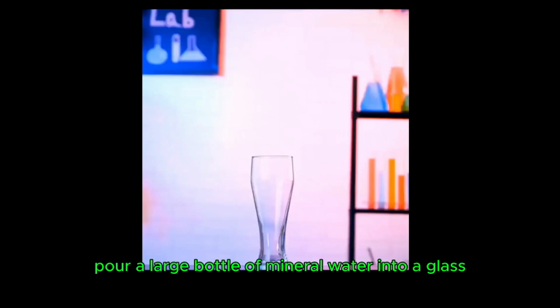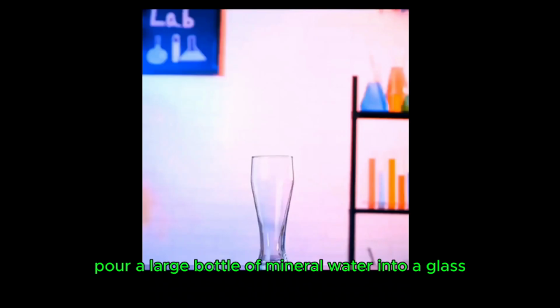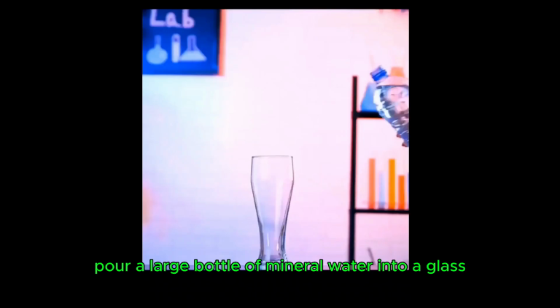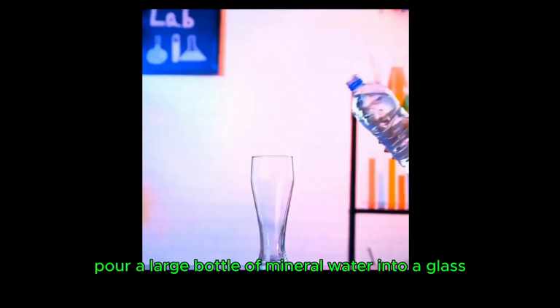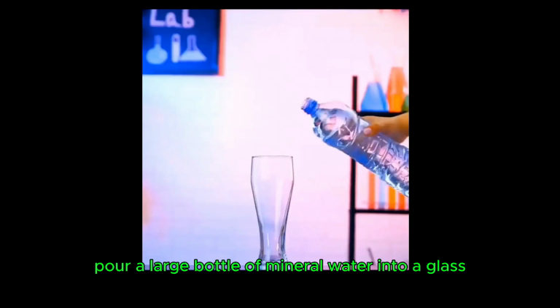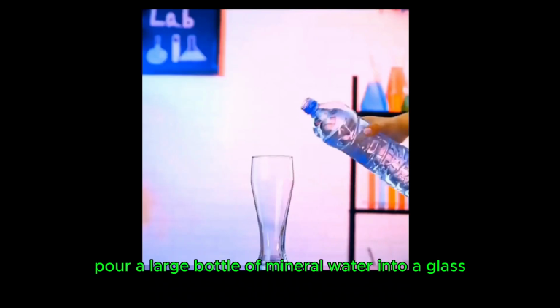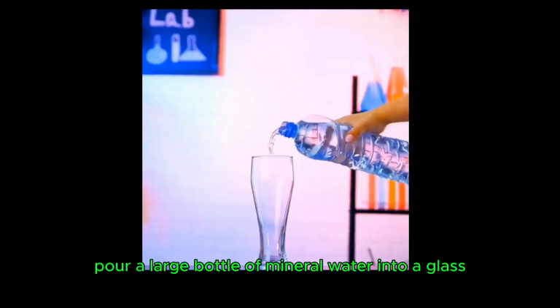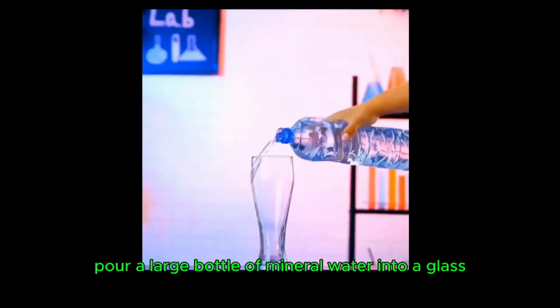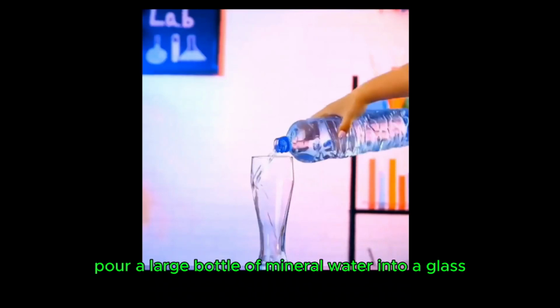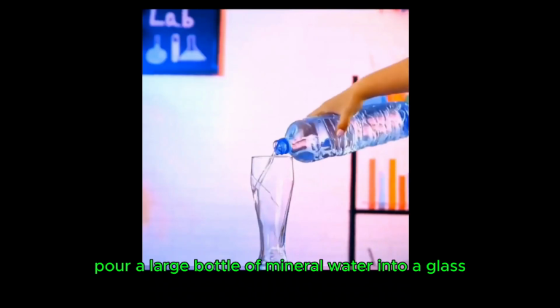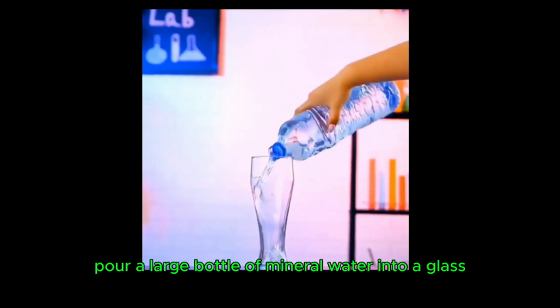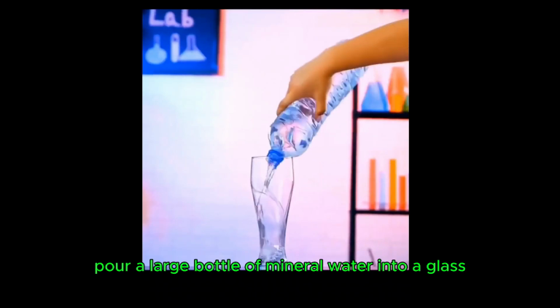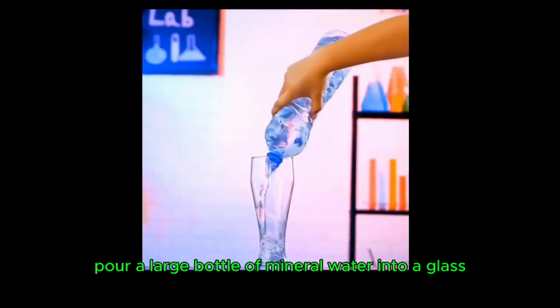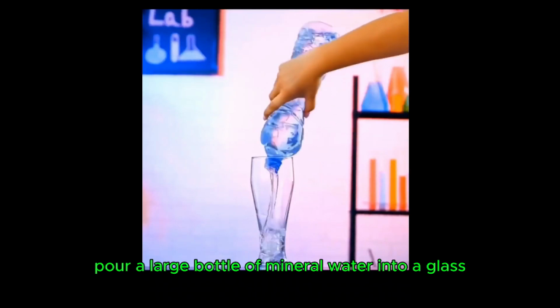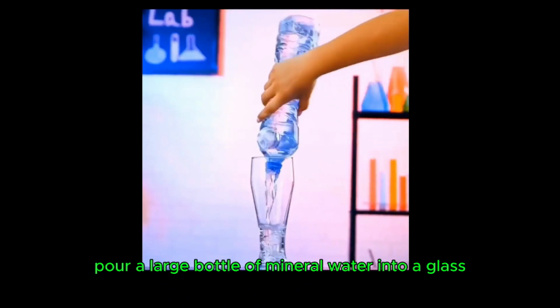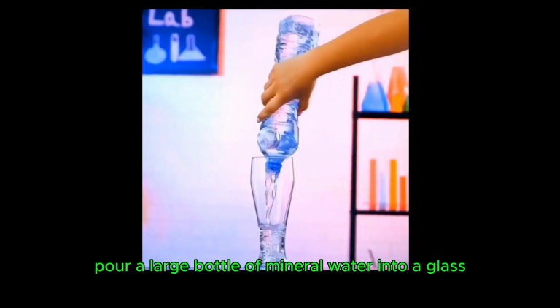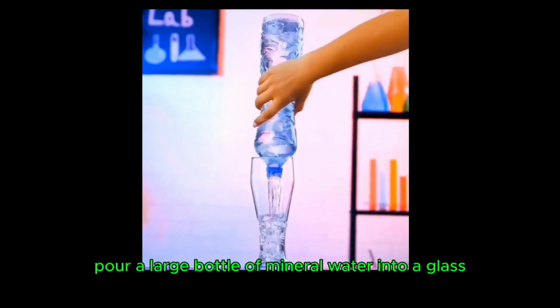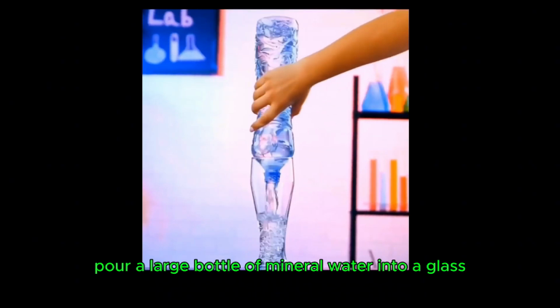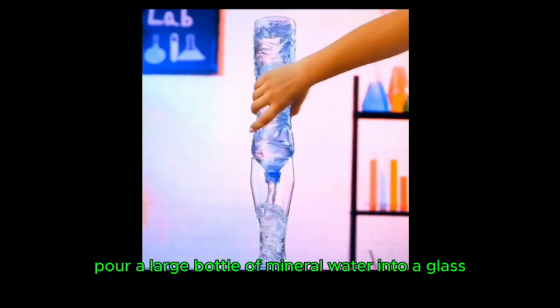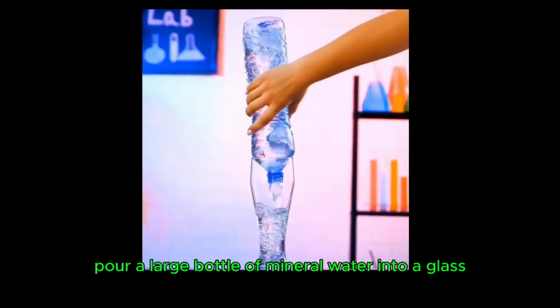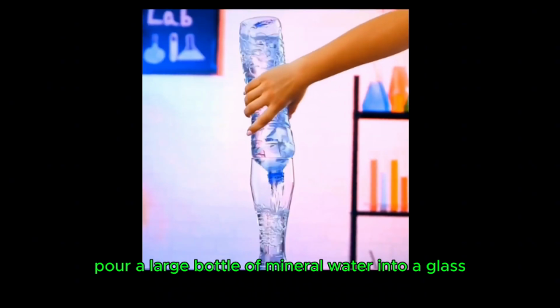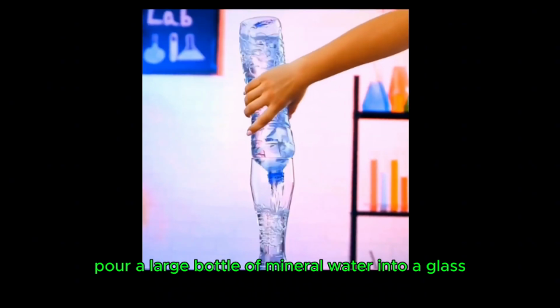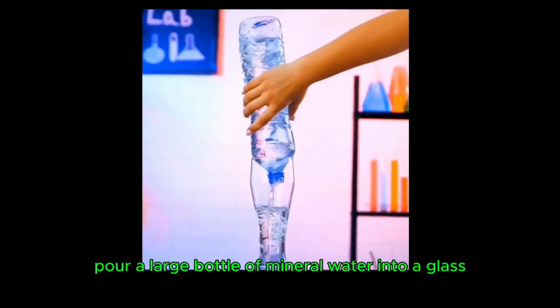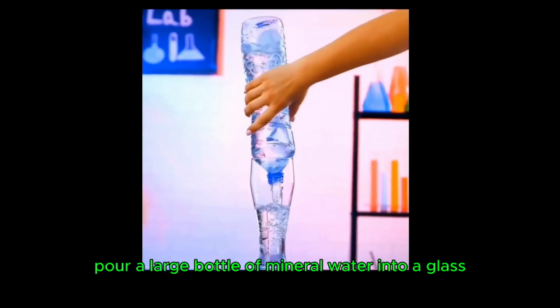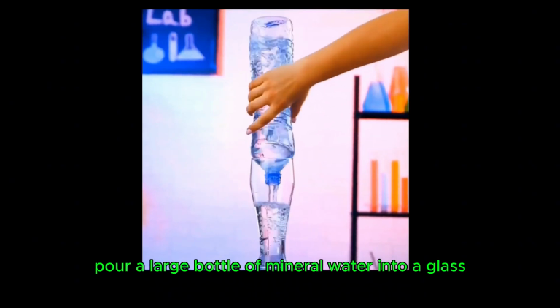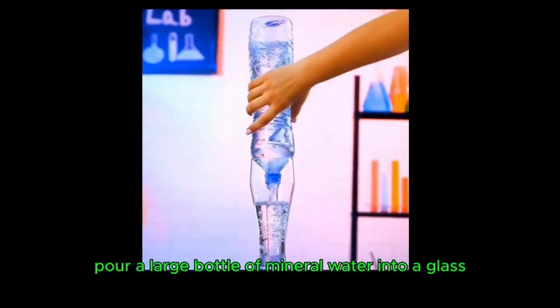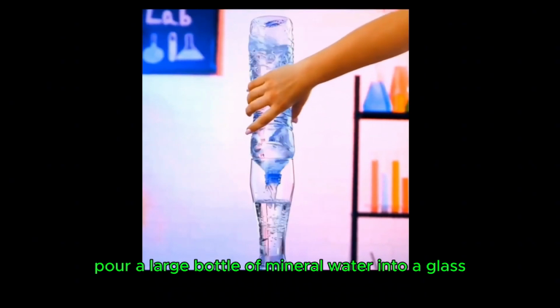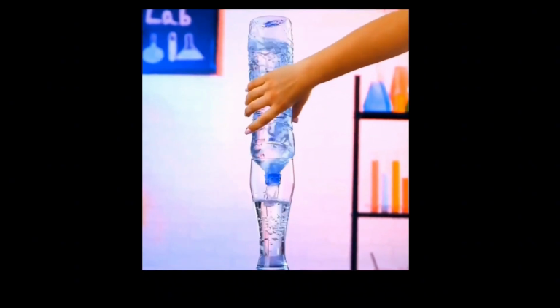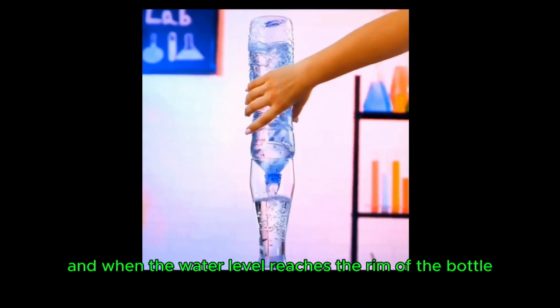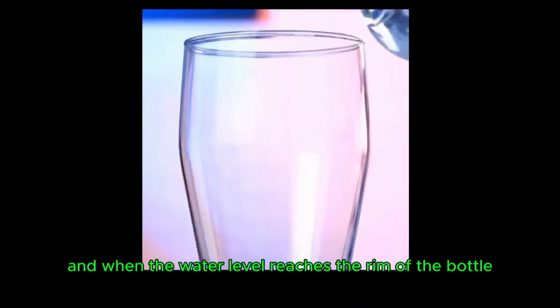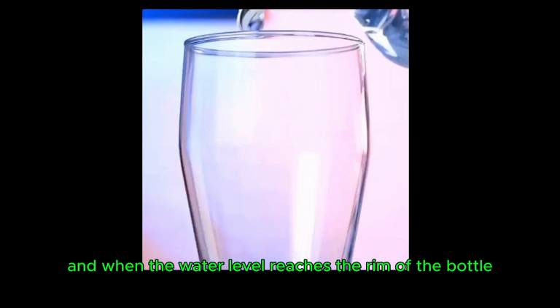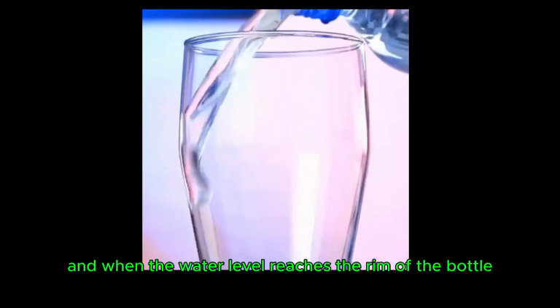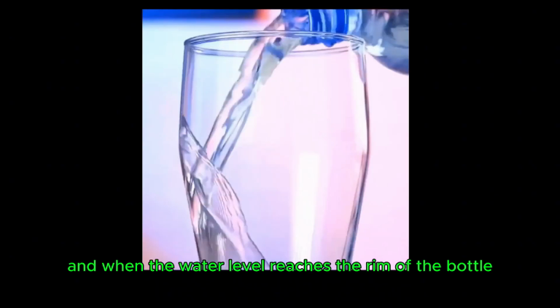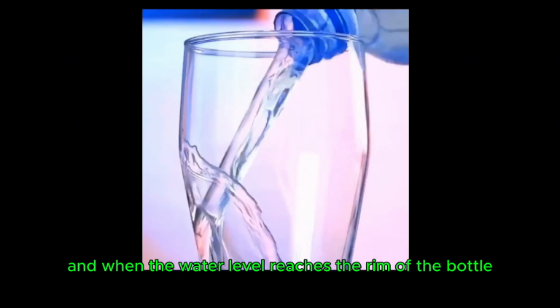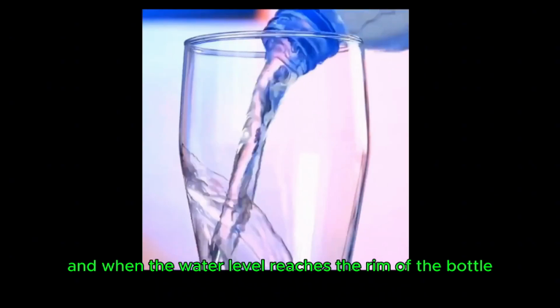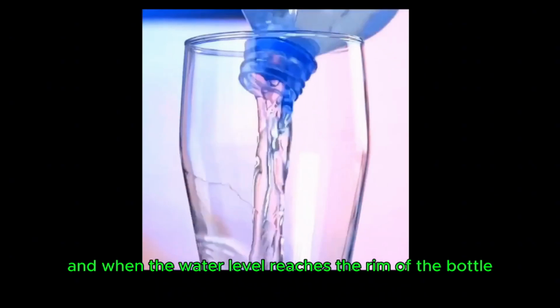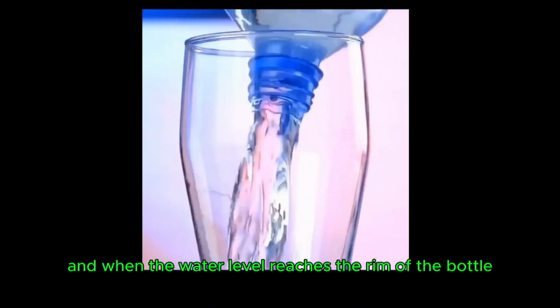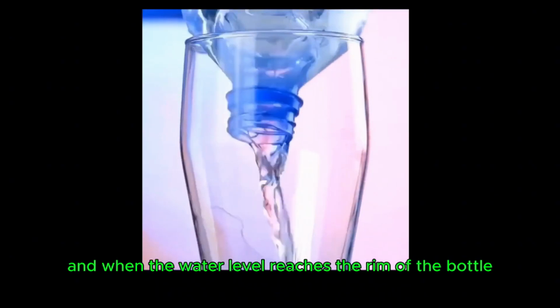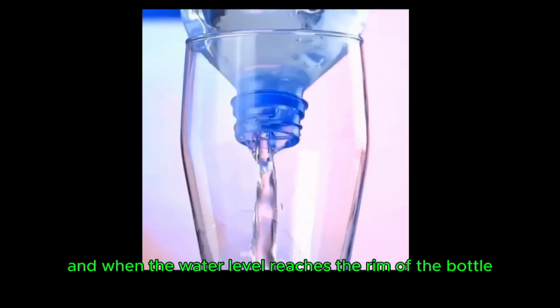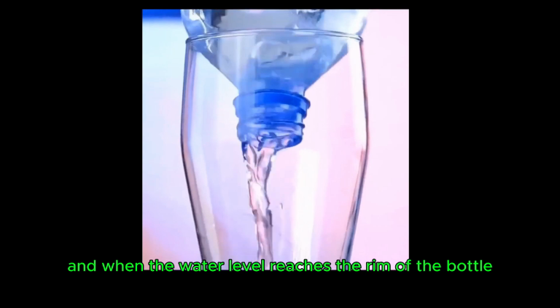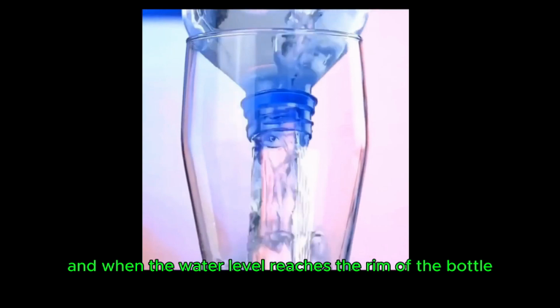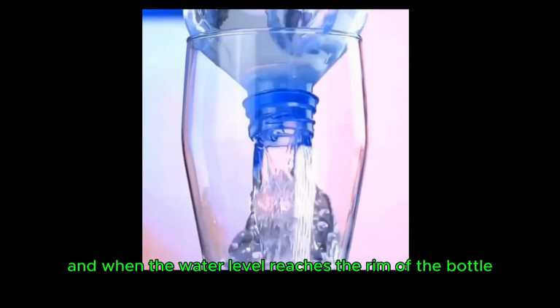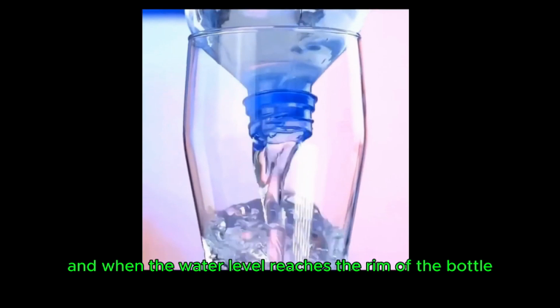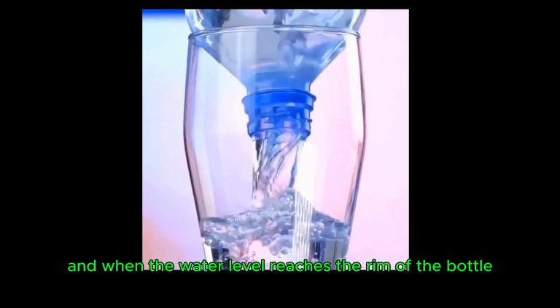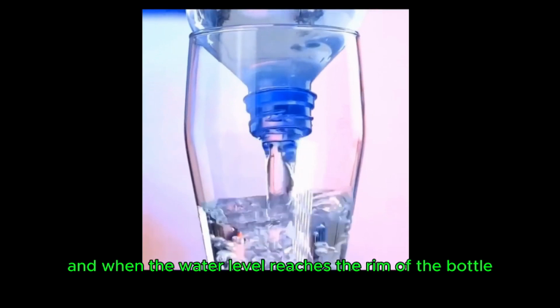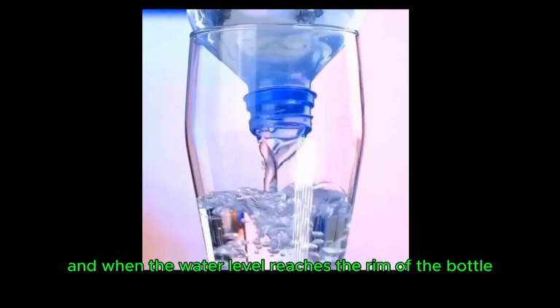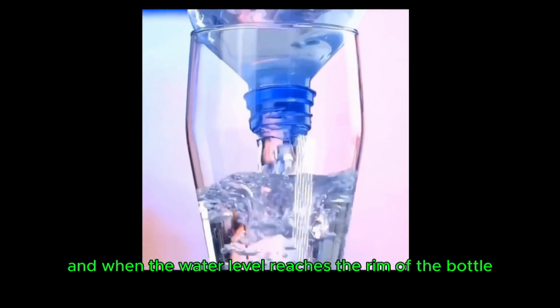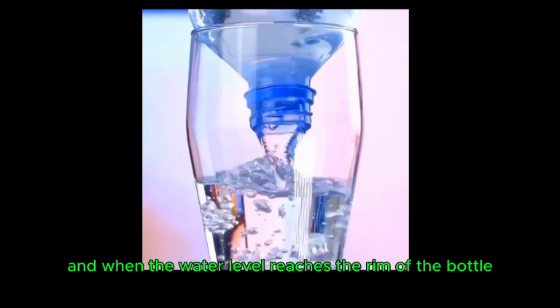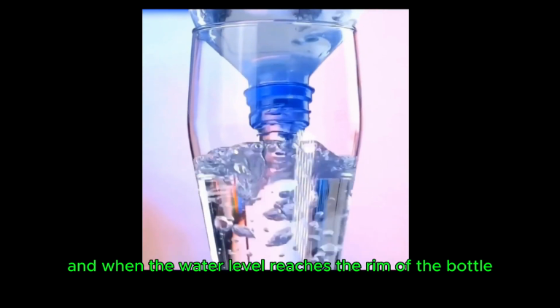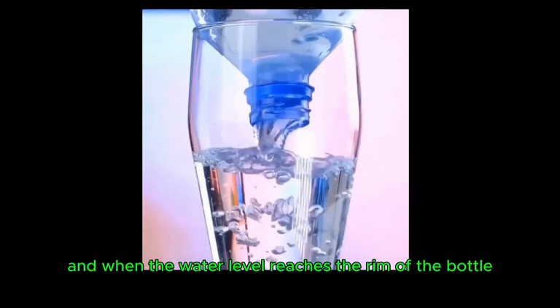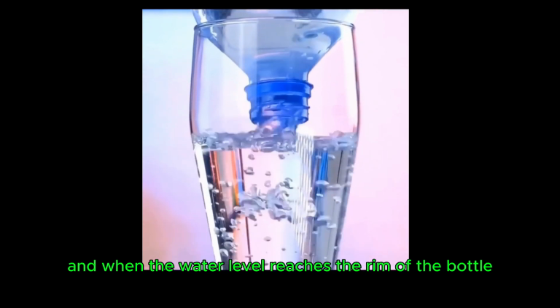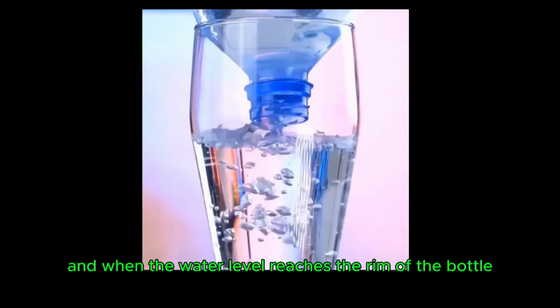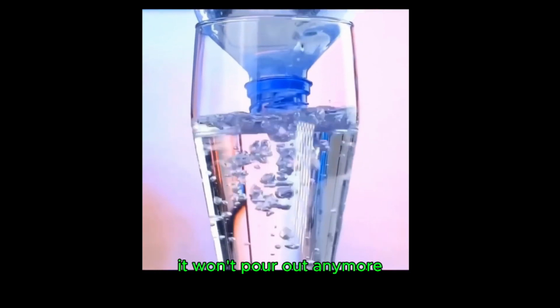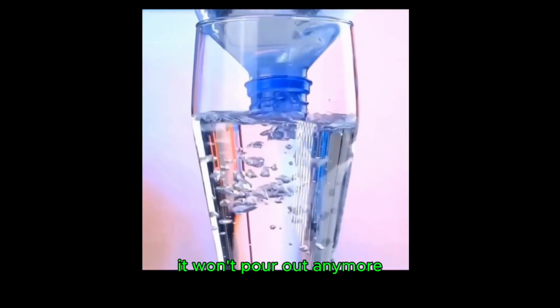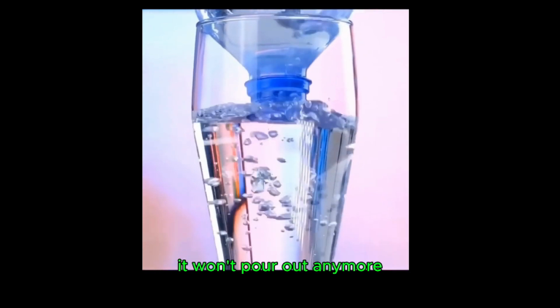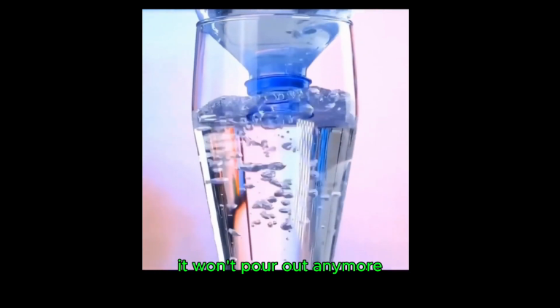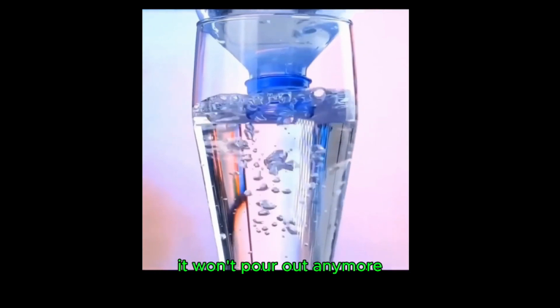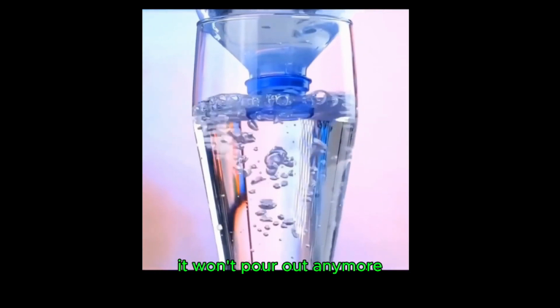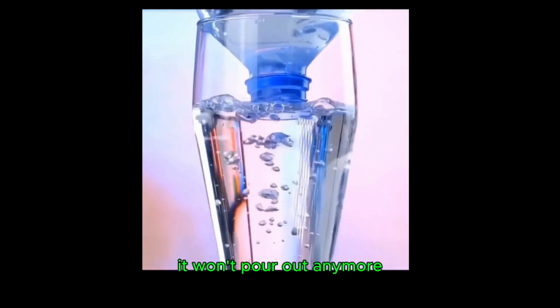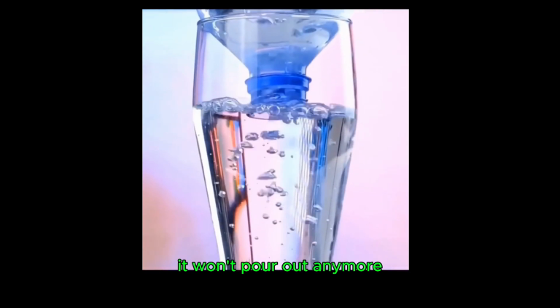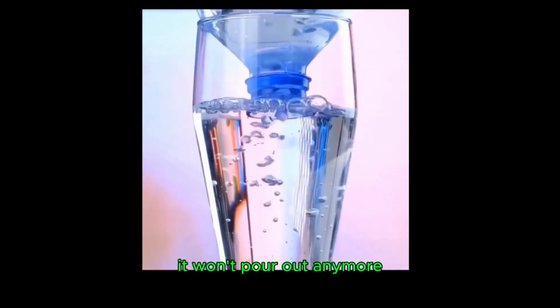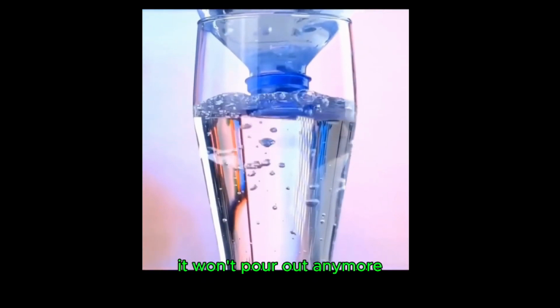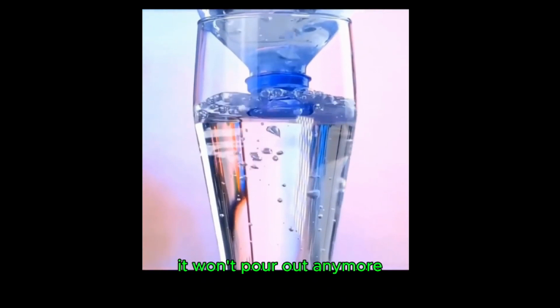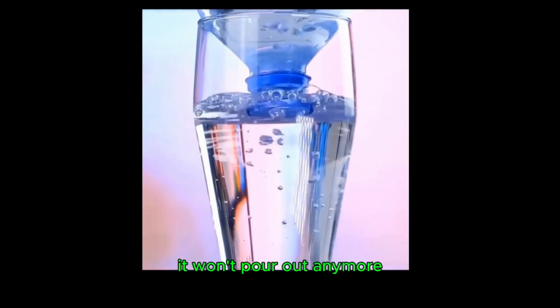Pour a large bottle of mineral water into a glass, and when the water level reaches the rim of the bottle, it won't pour out anymore.